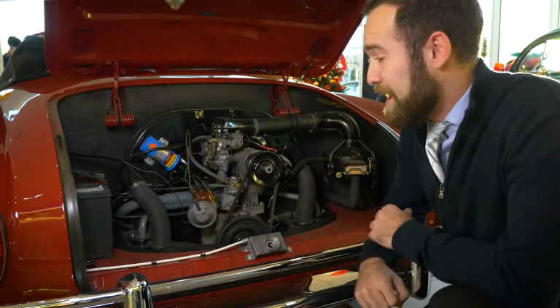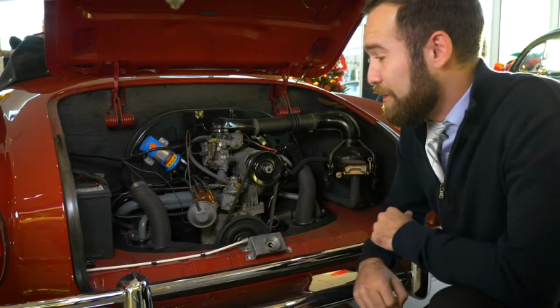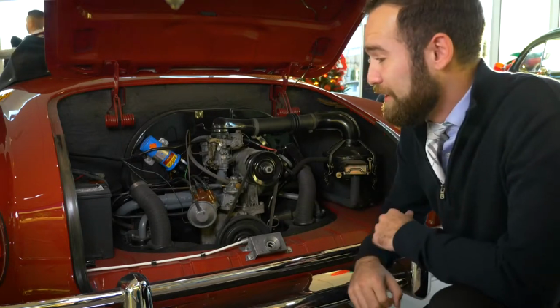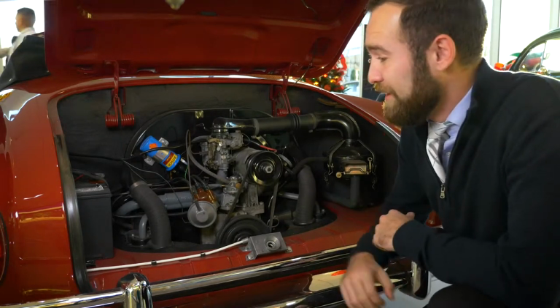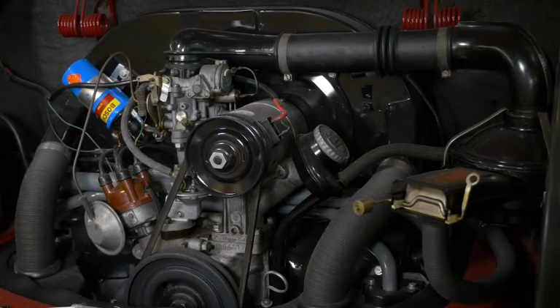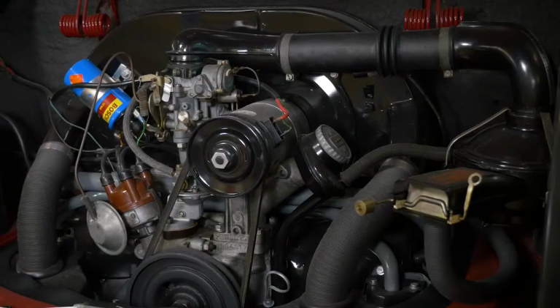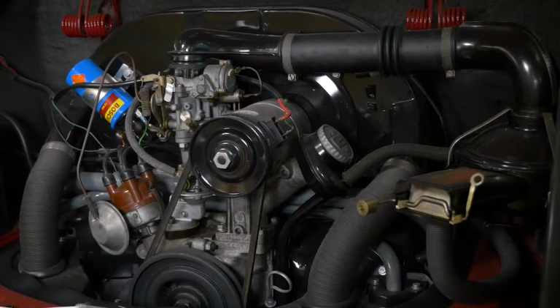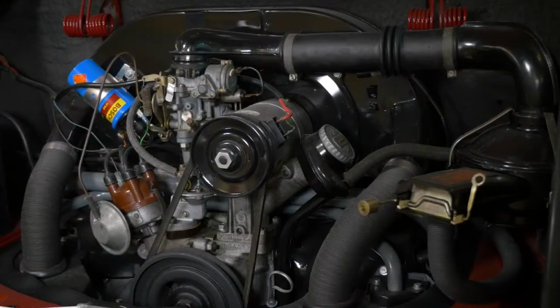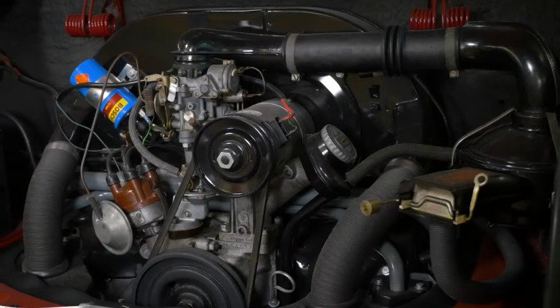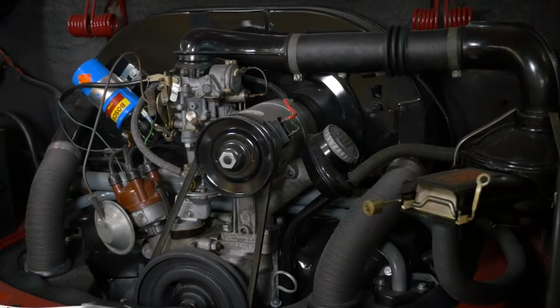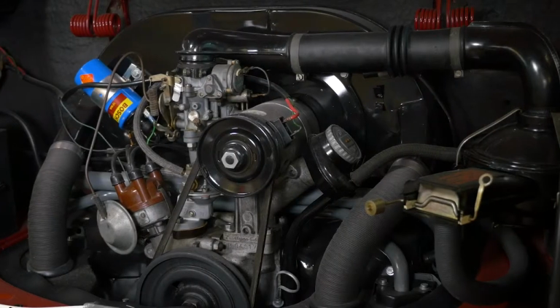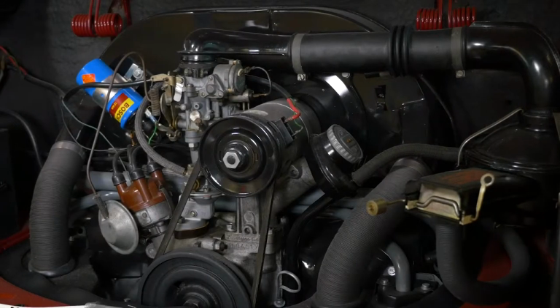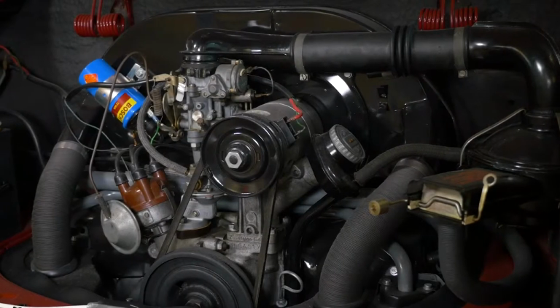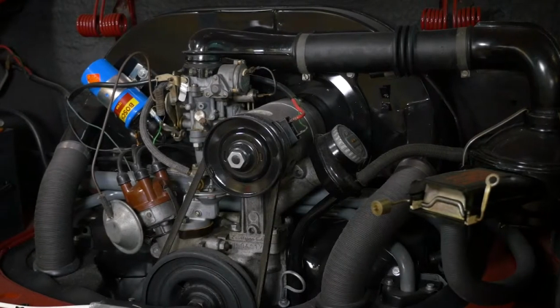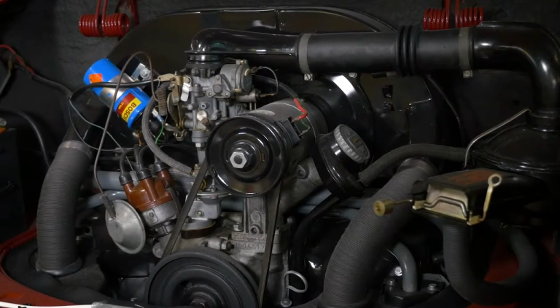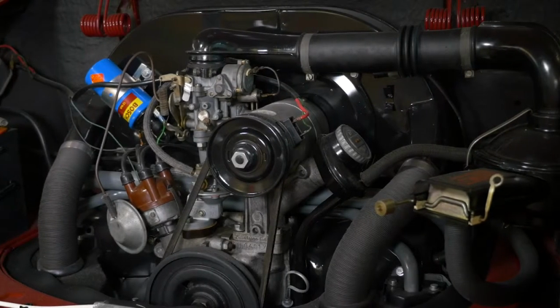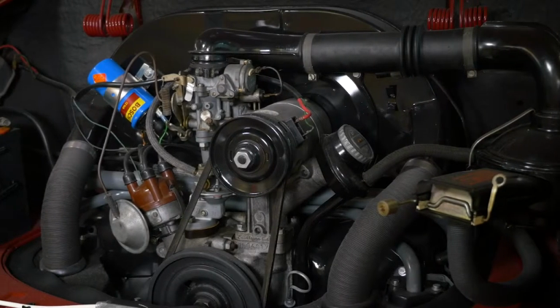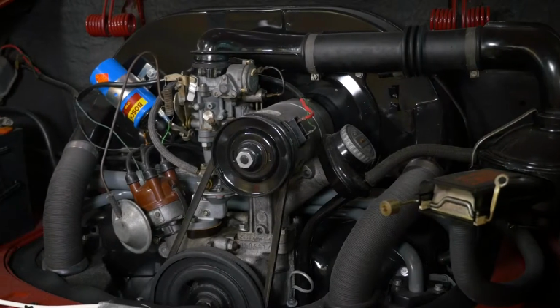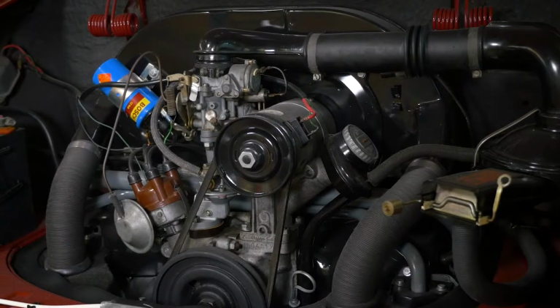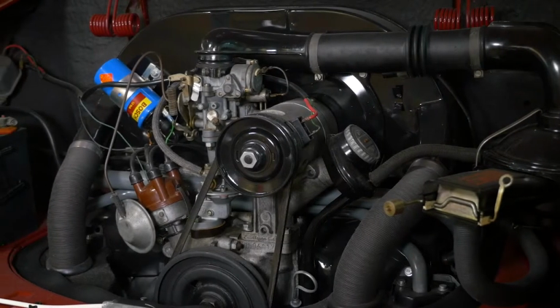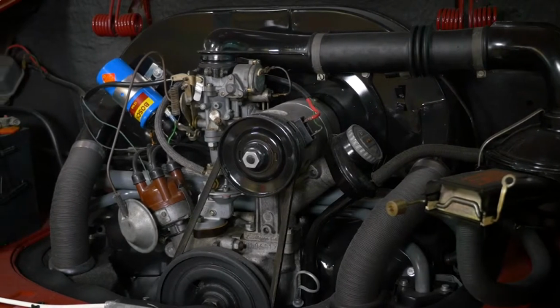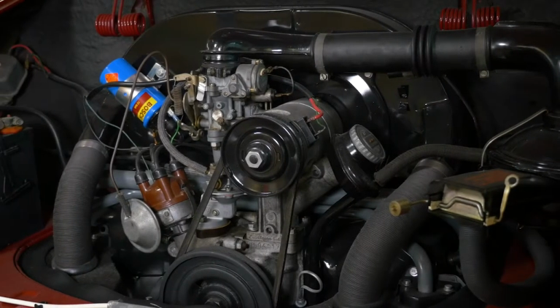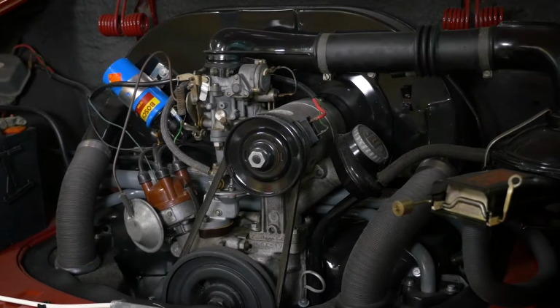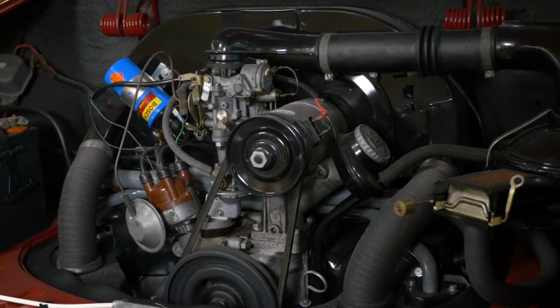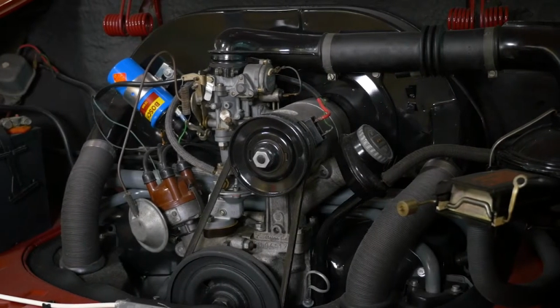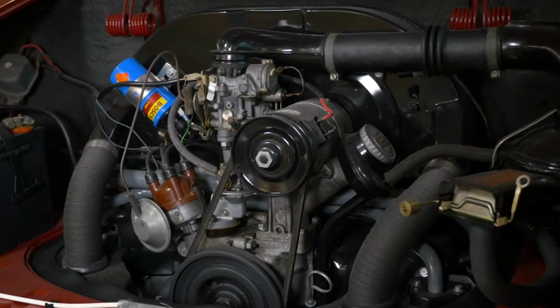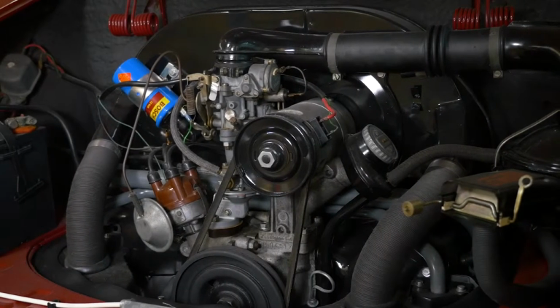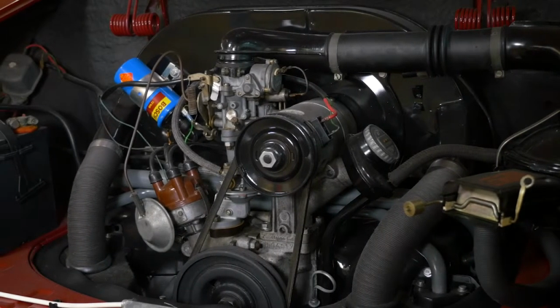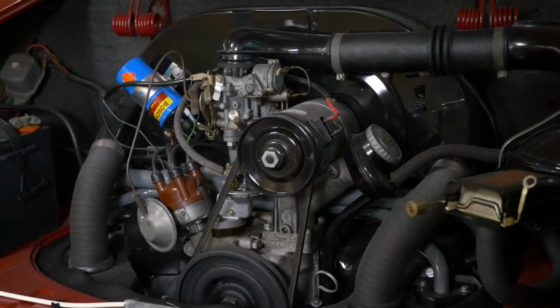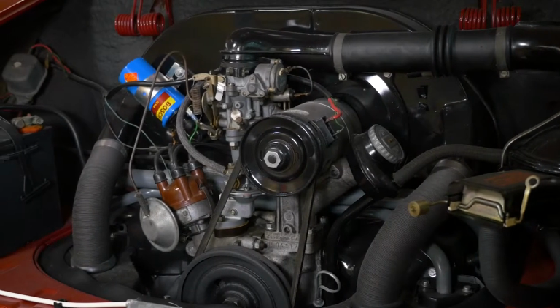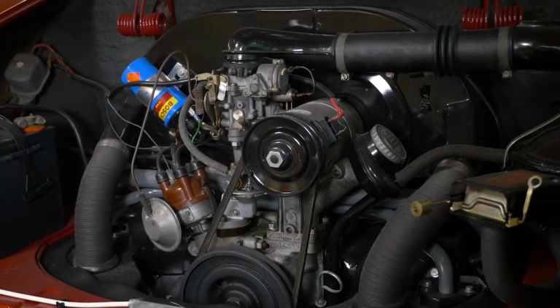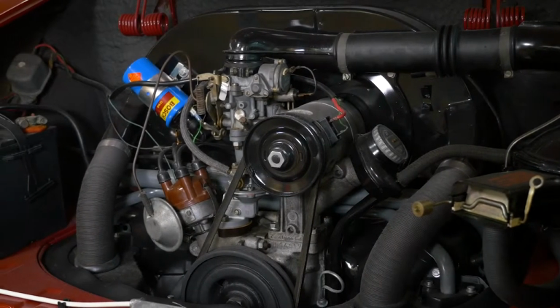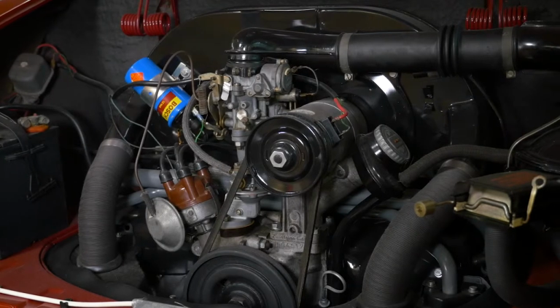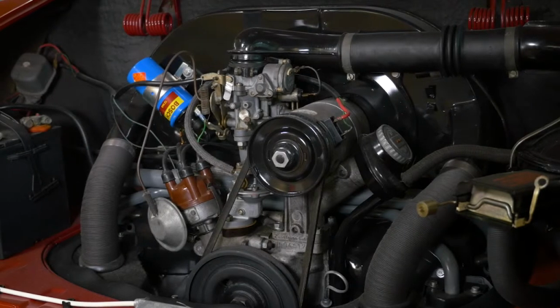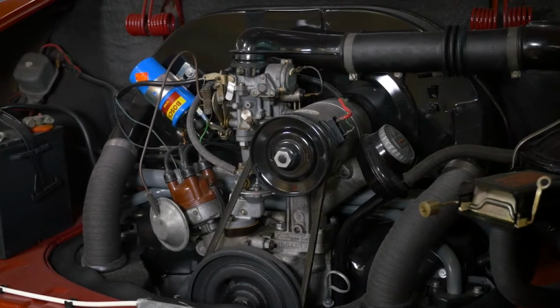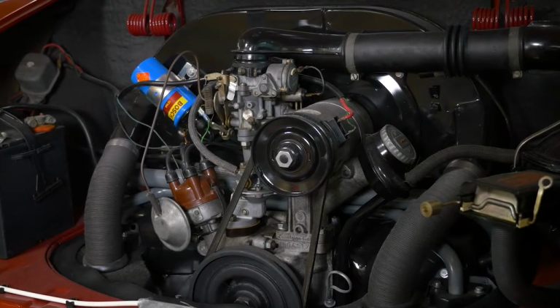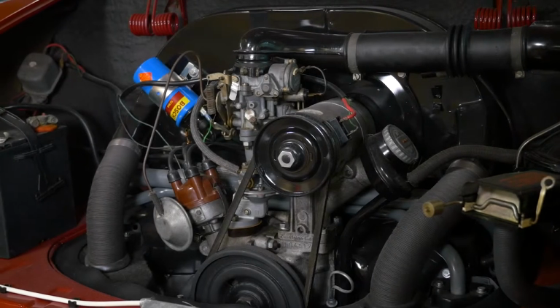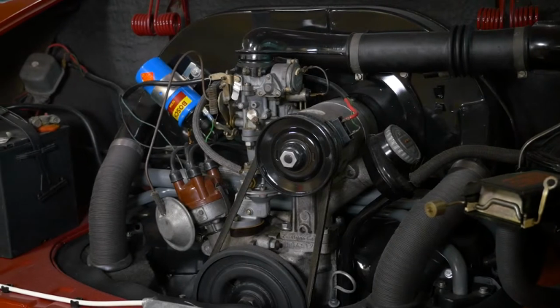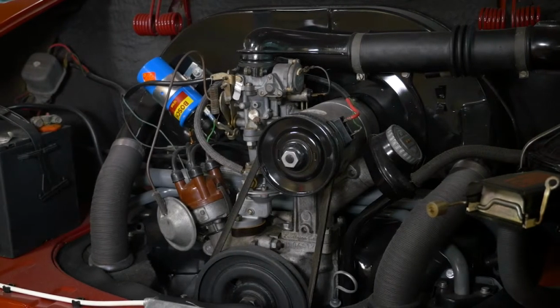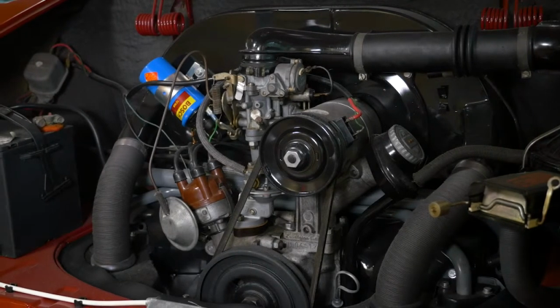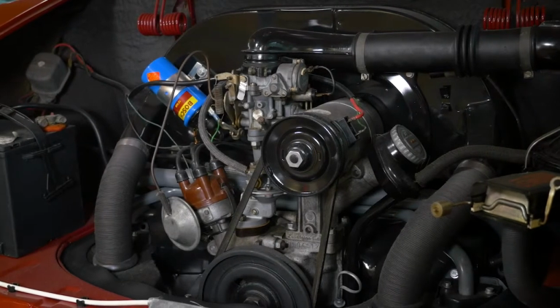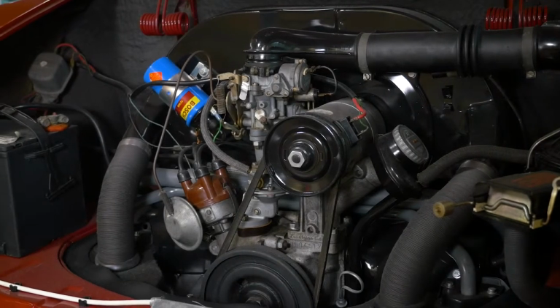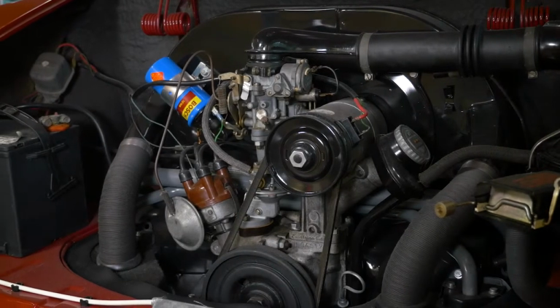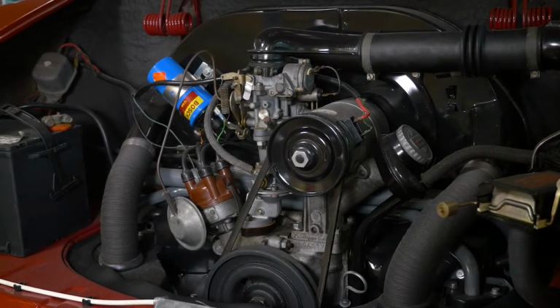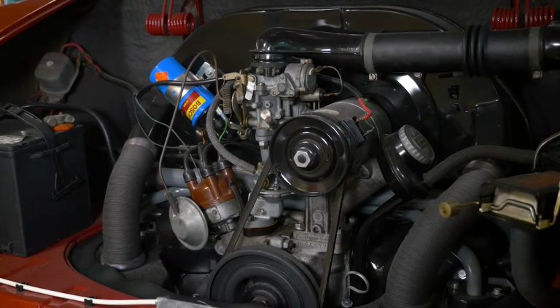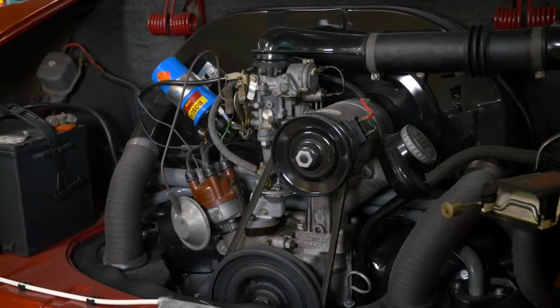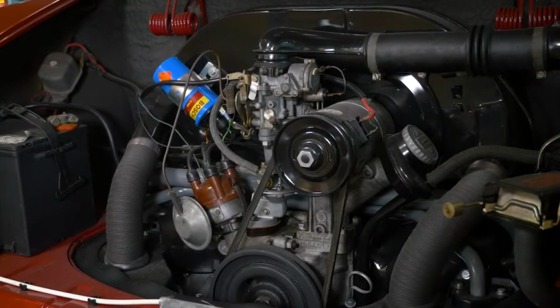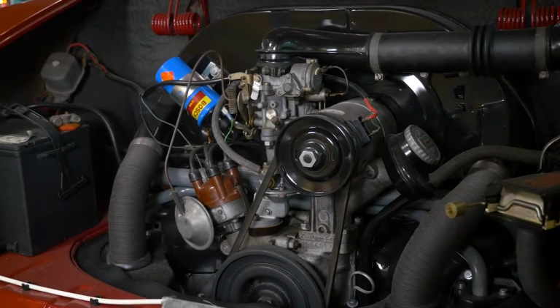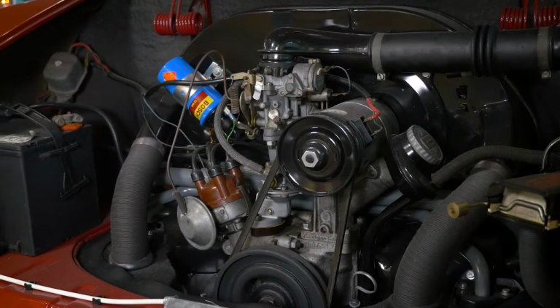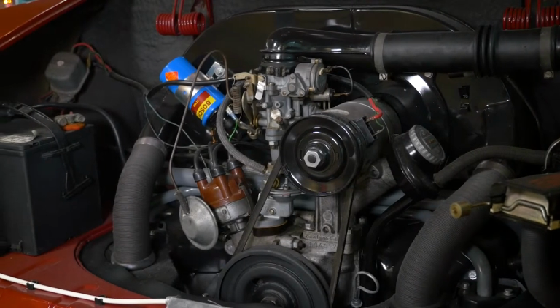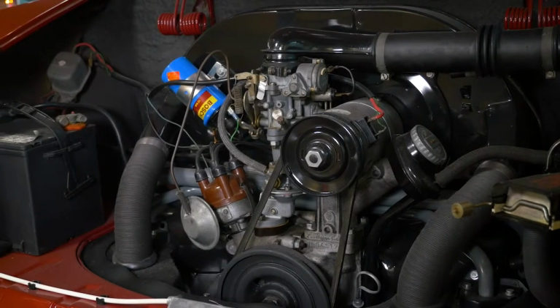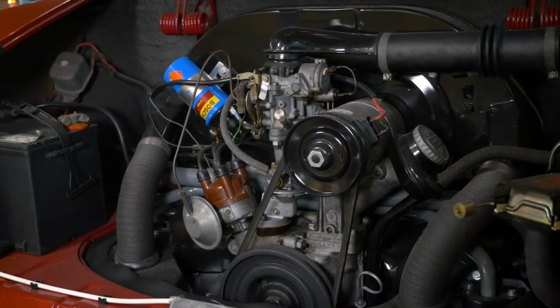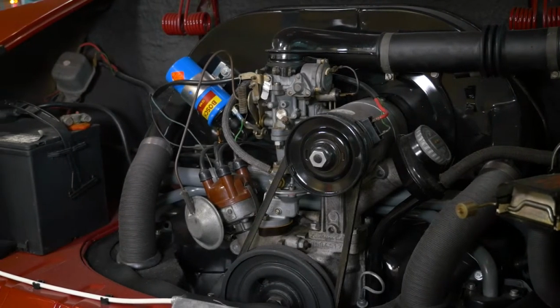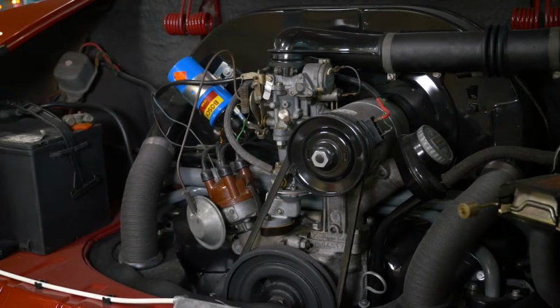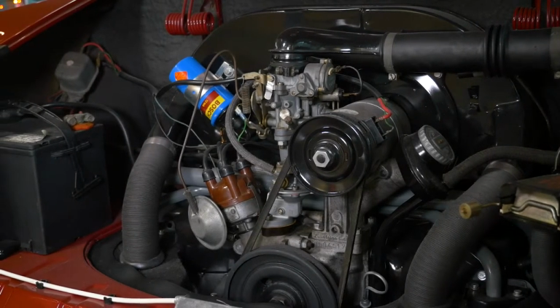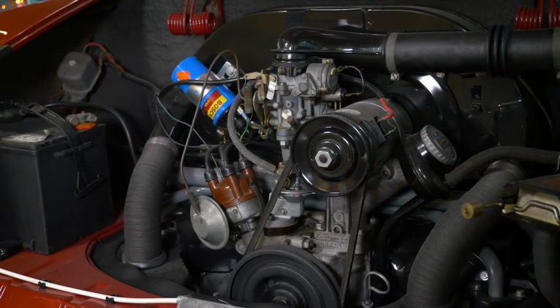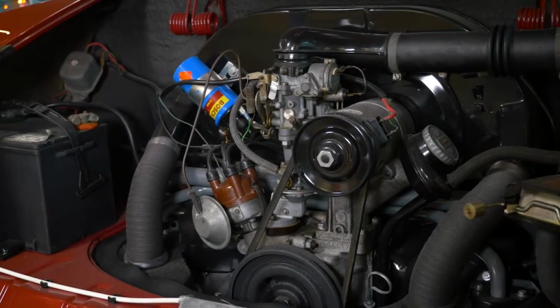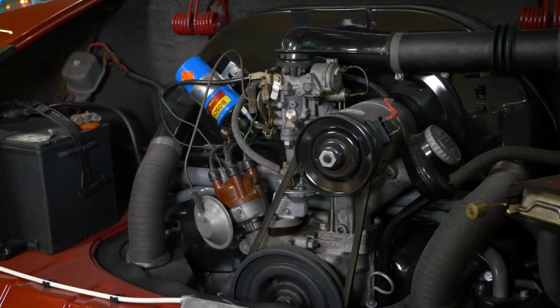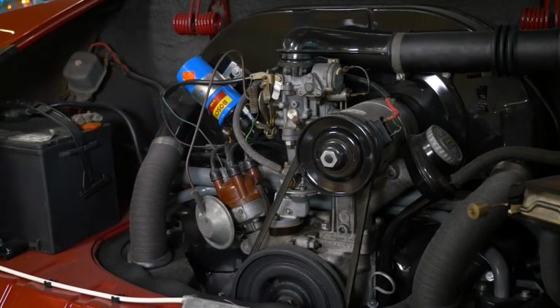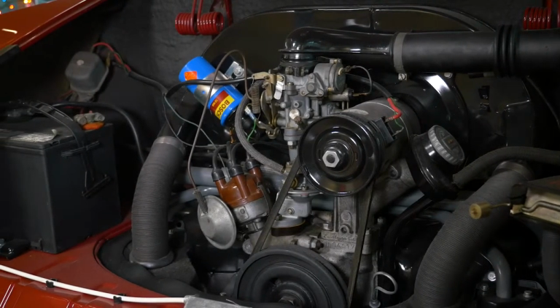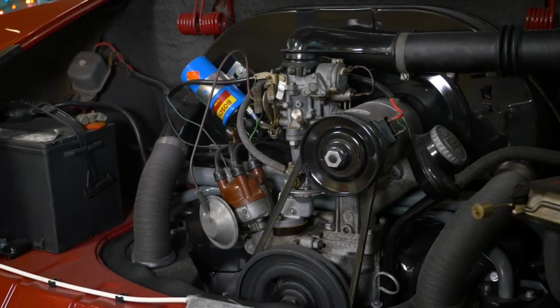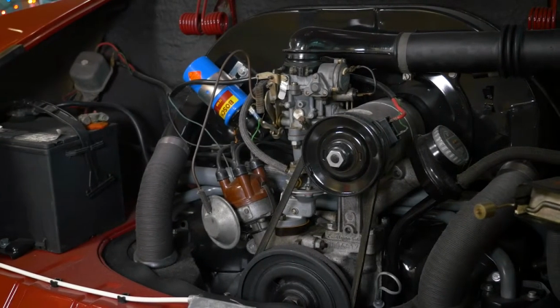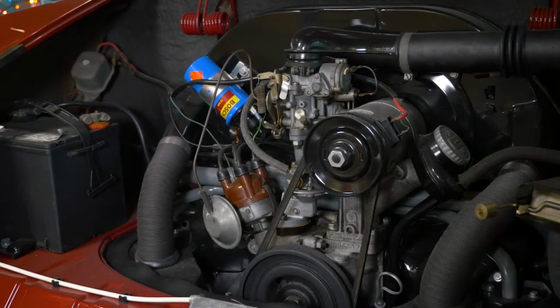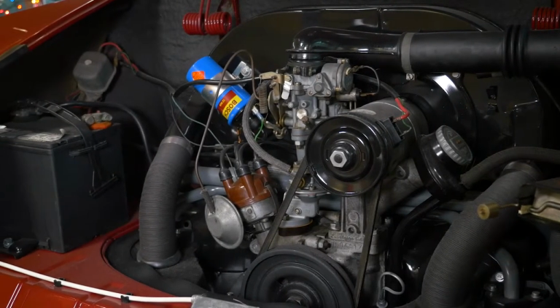If you look in here, we've got the battery, we've got the exhaust ports, we've got the pulleys, and pretty much everything that you would need.